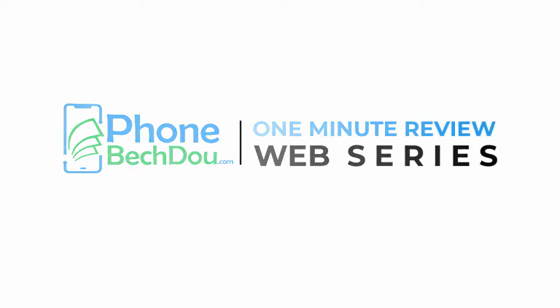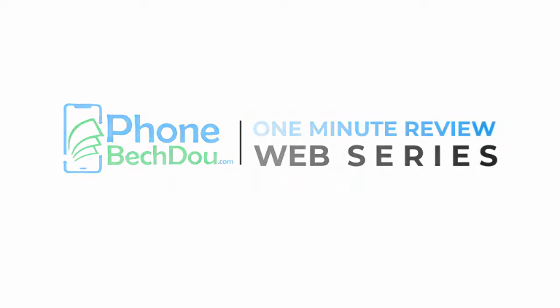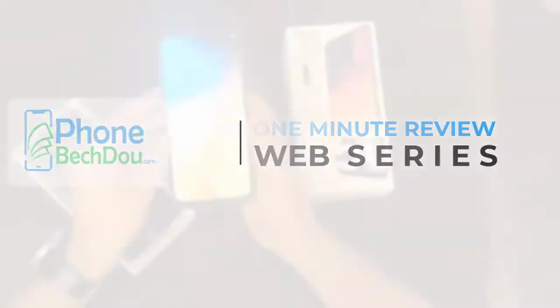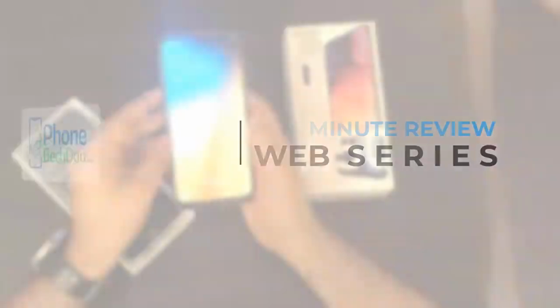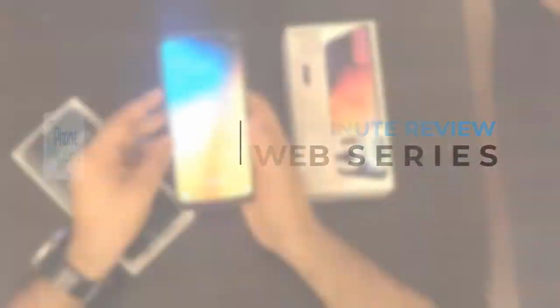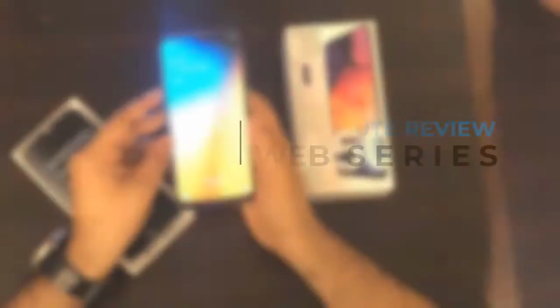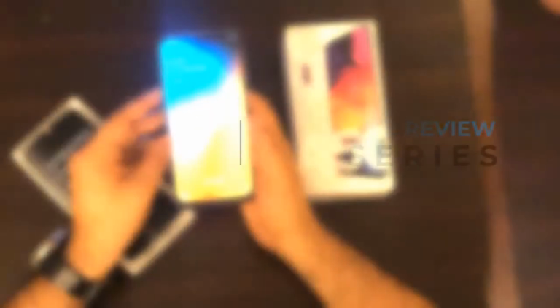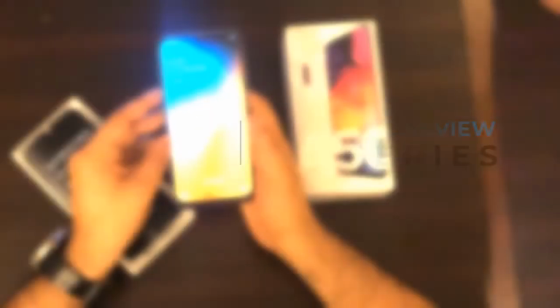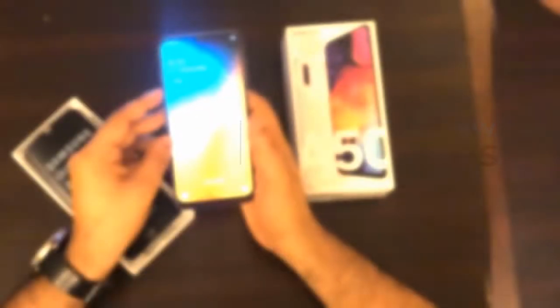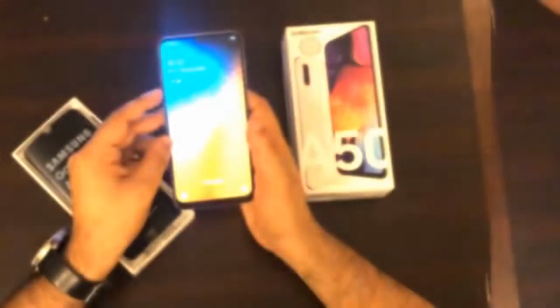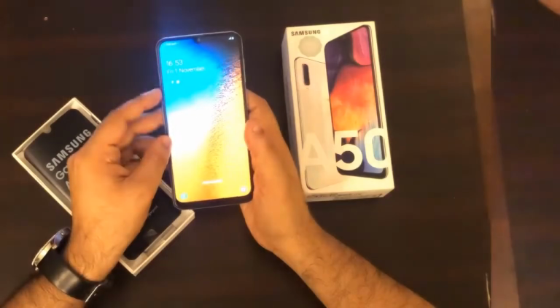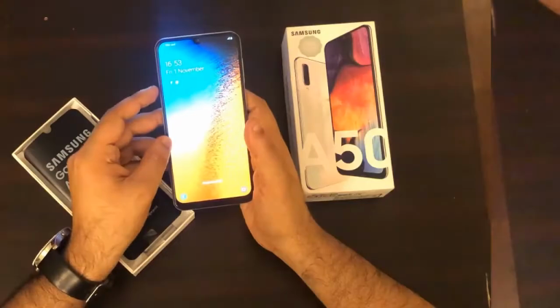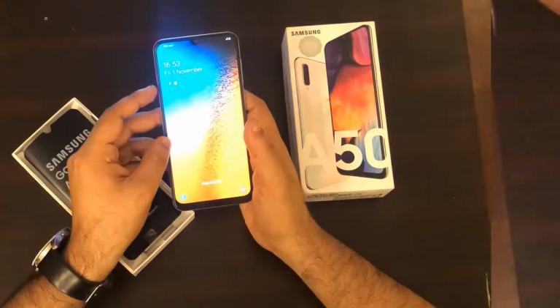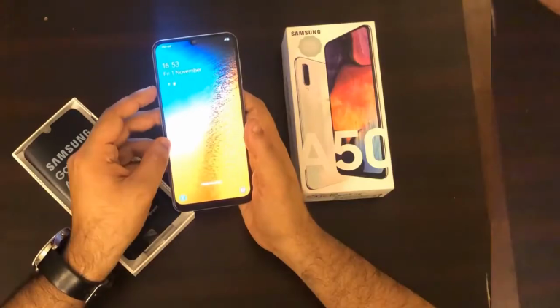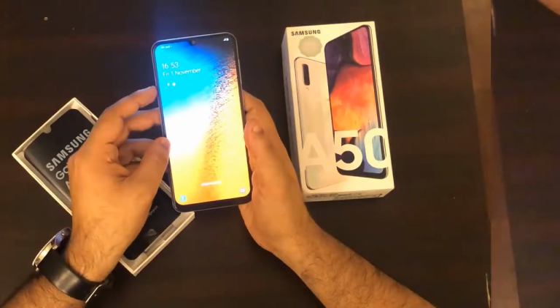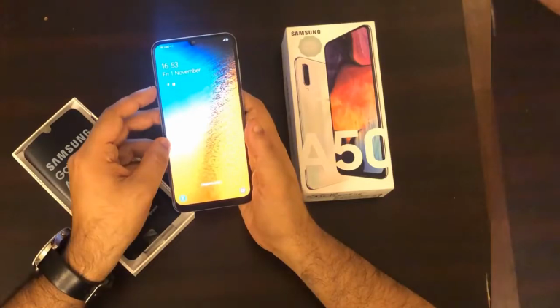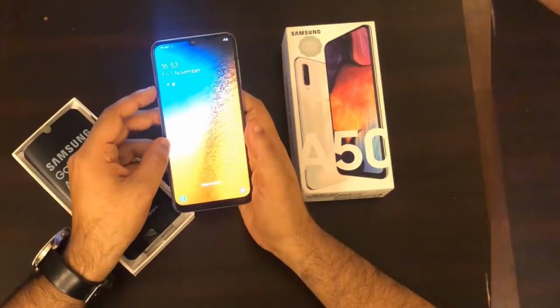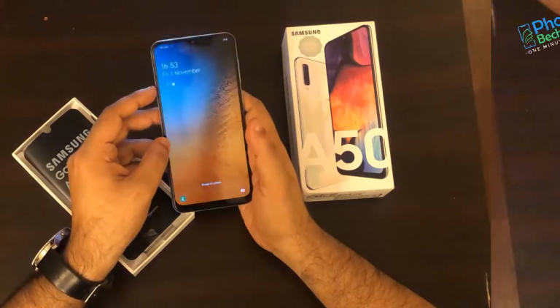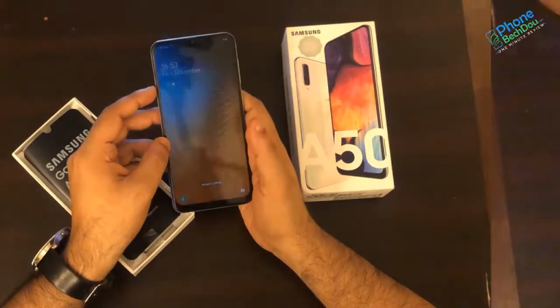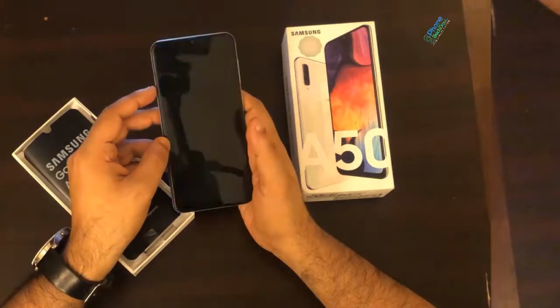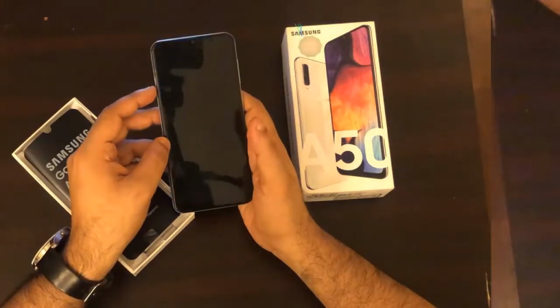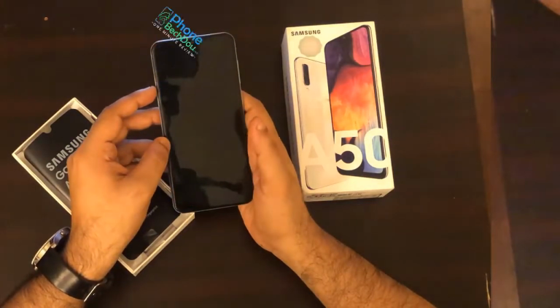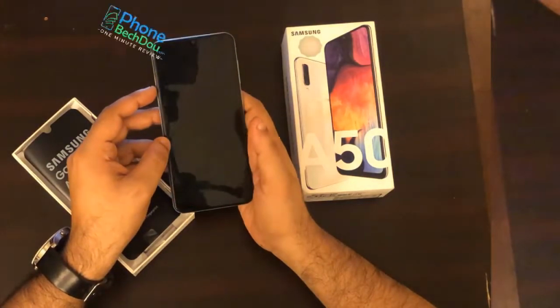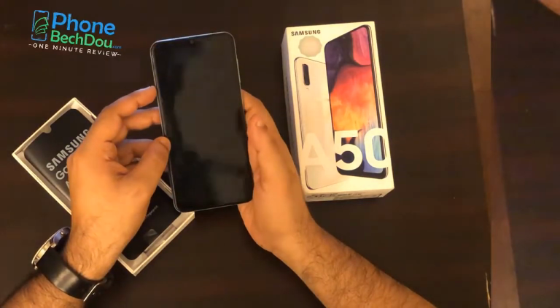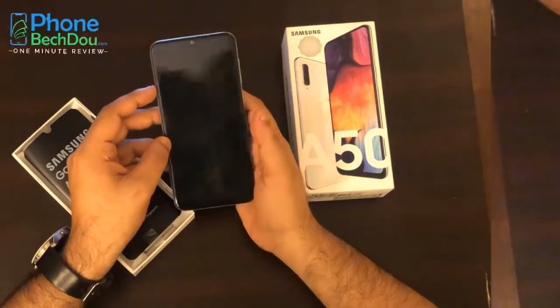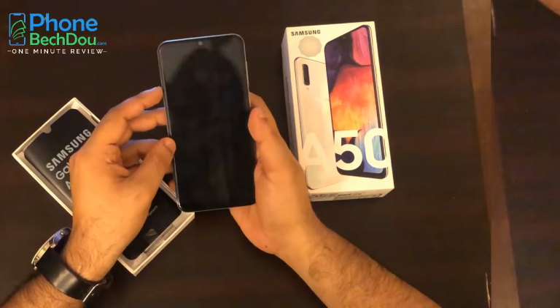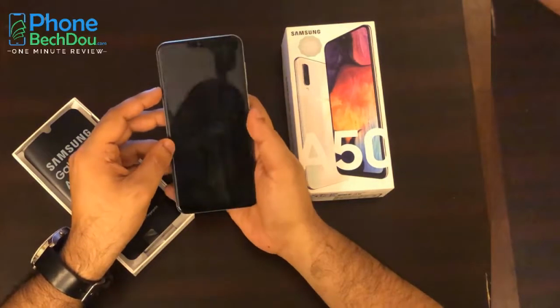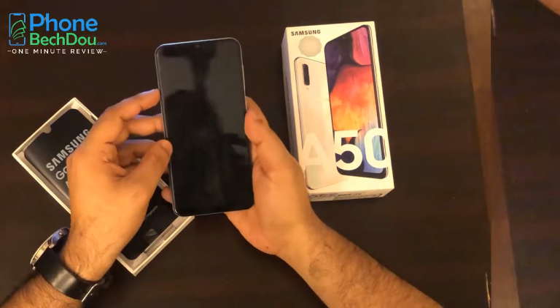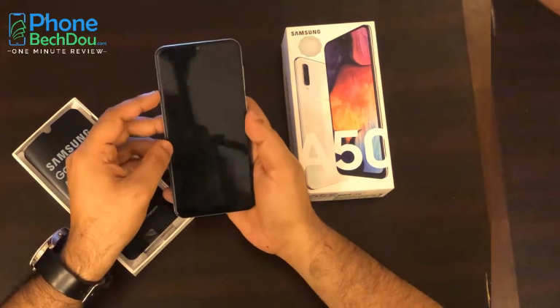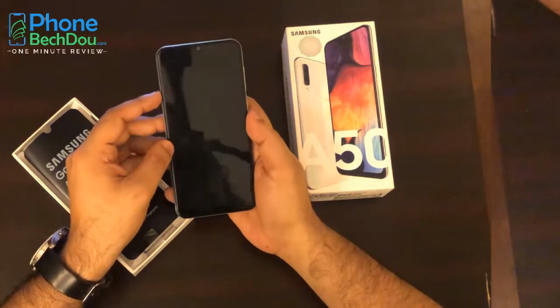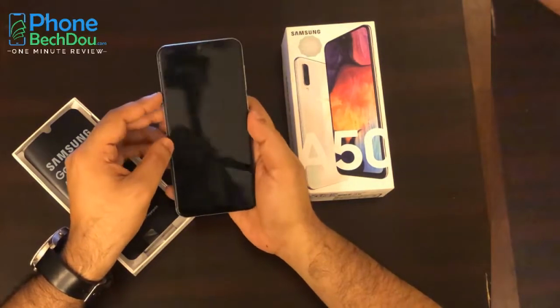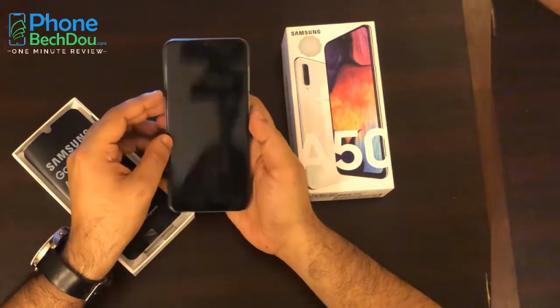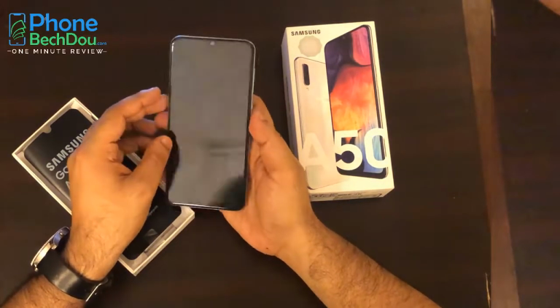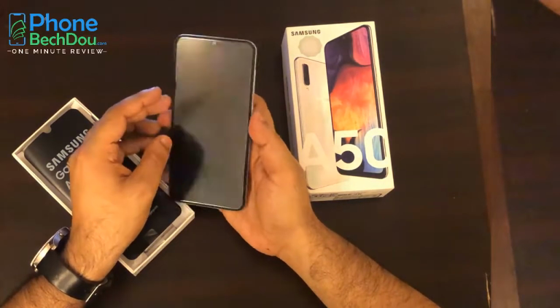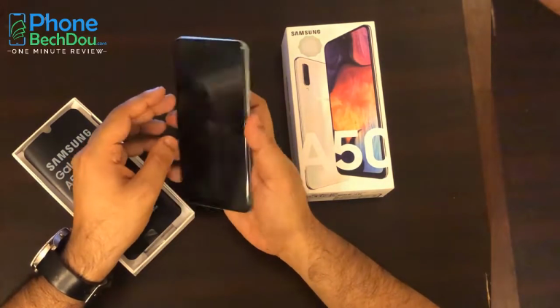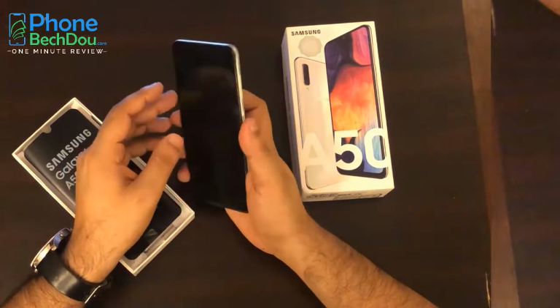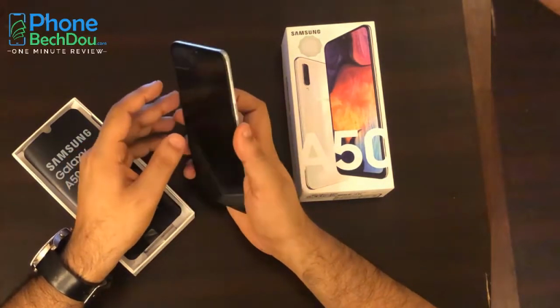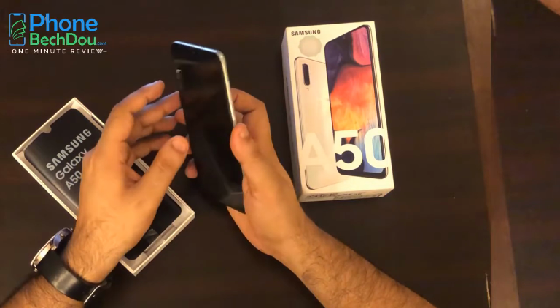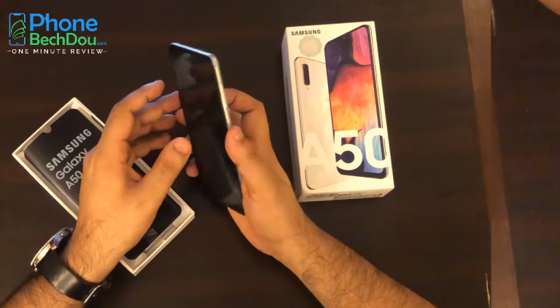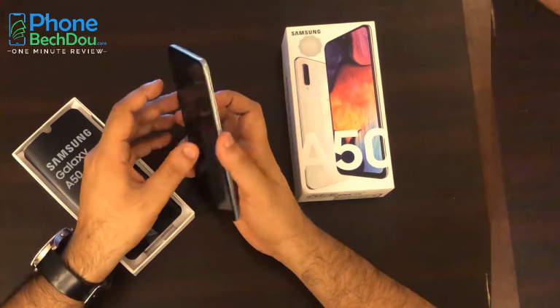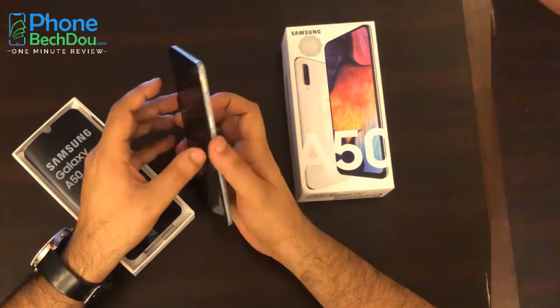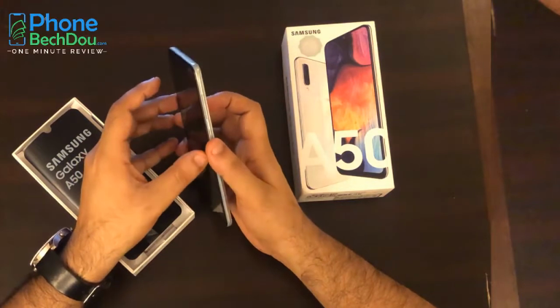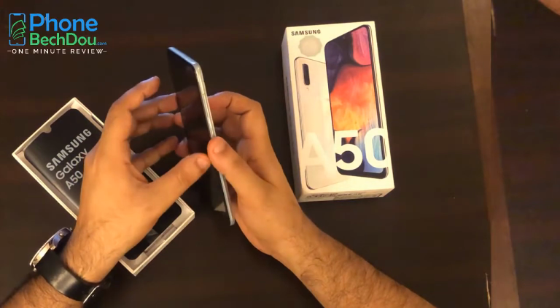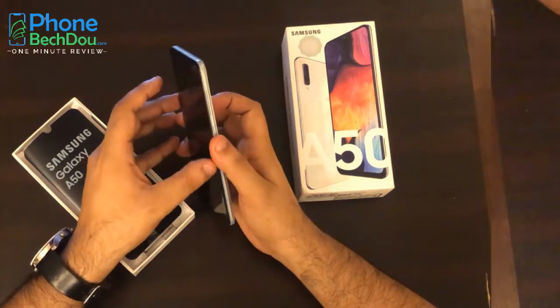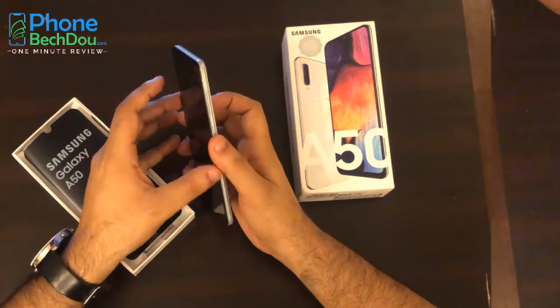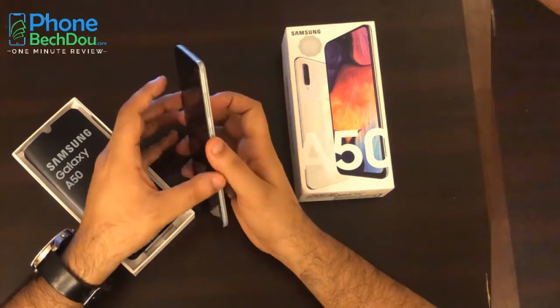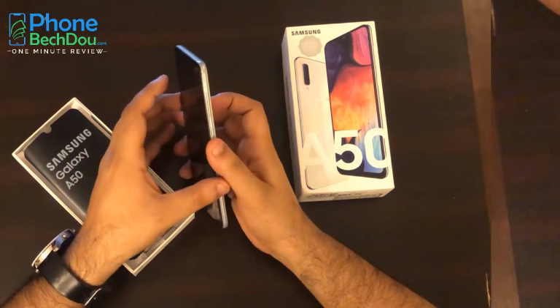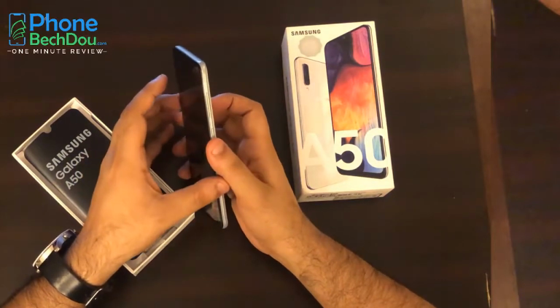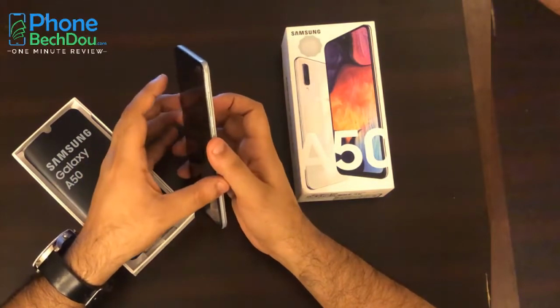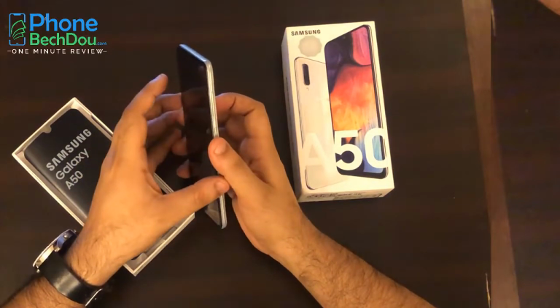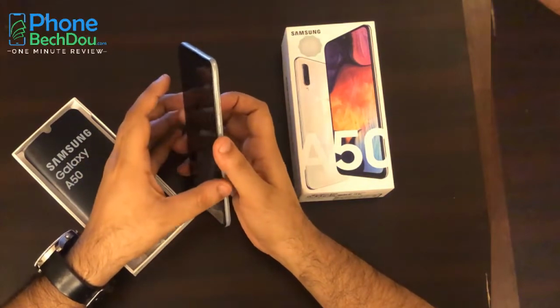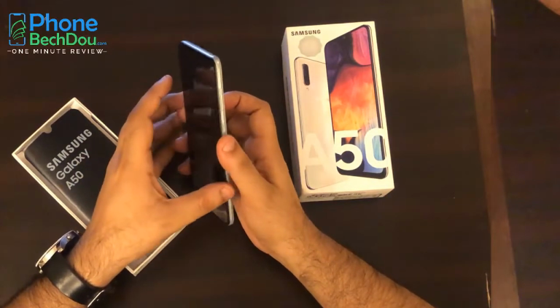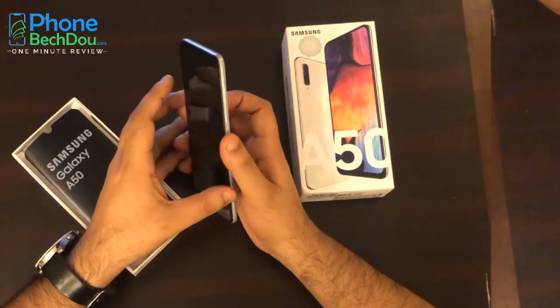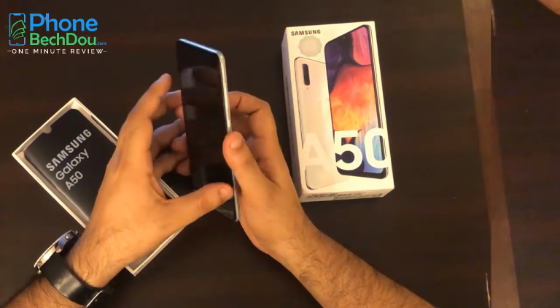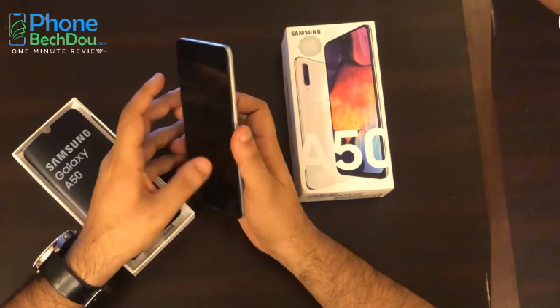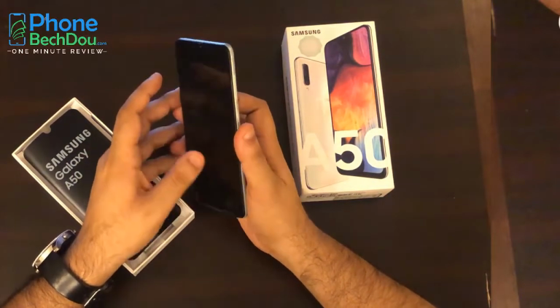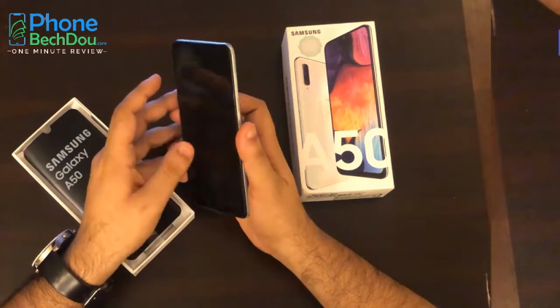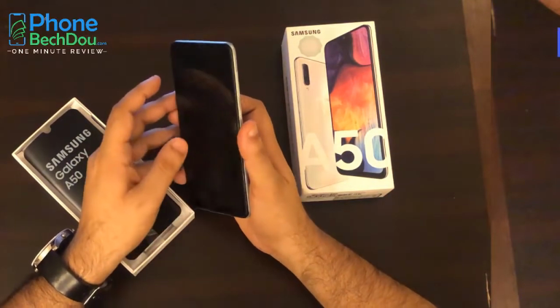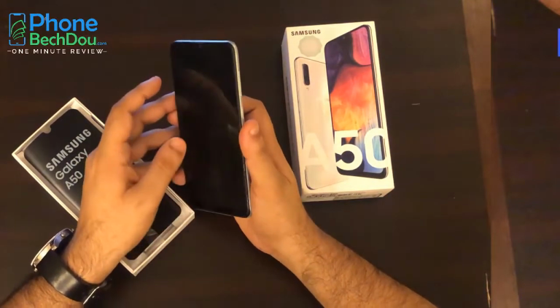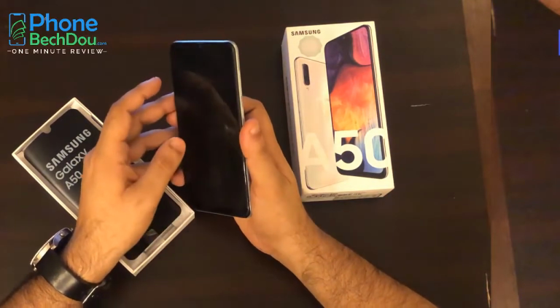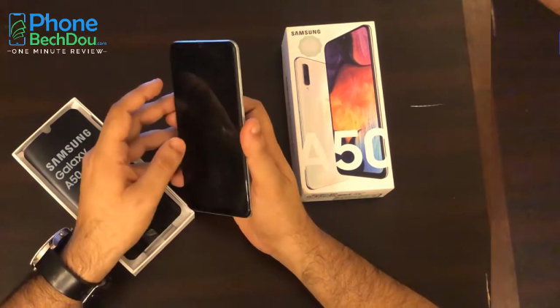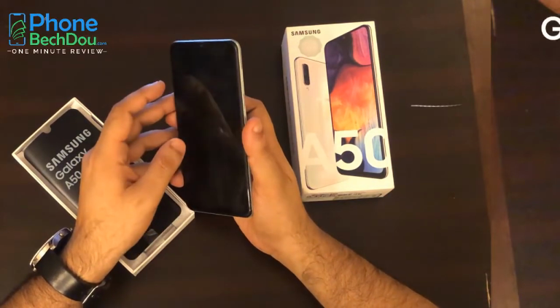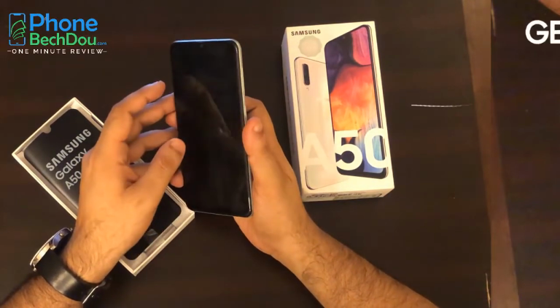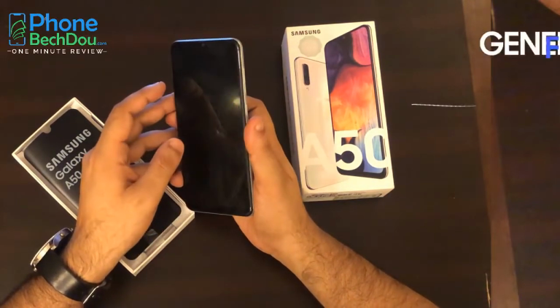Hello guys, today I have an opportunity to review the Samsung A50. Let's start with General Features.